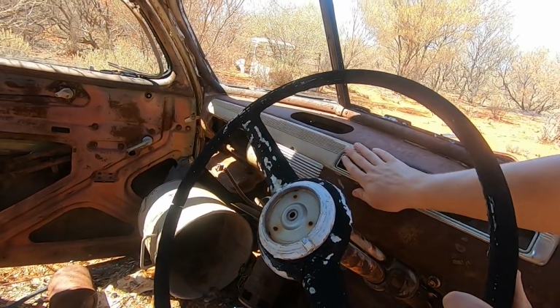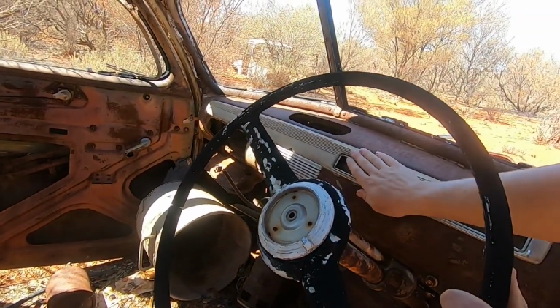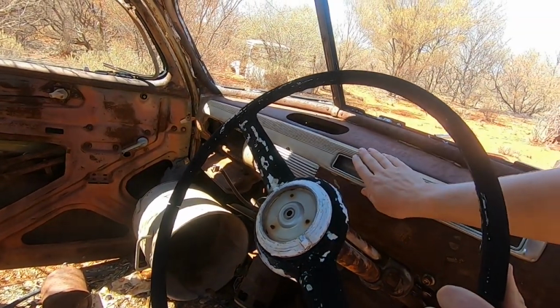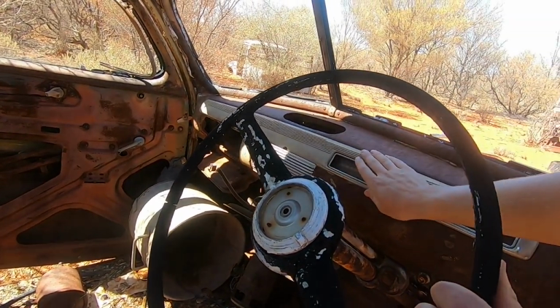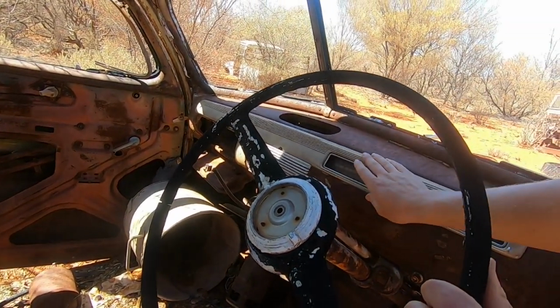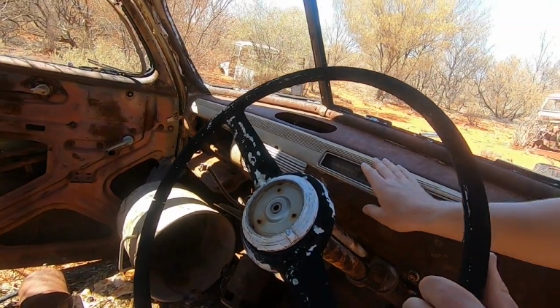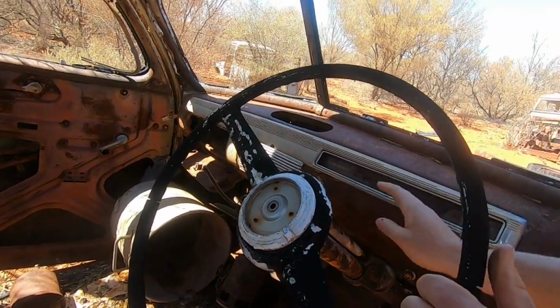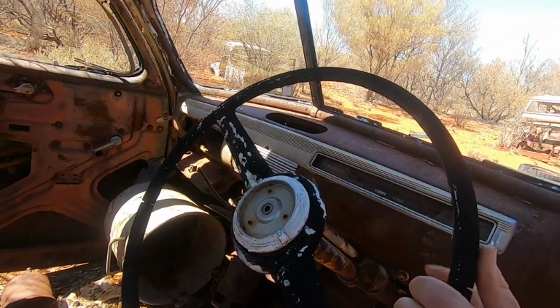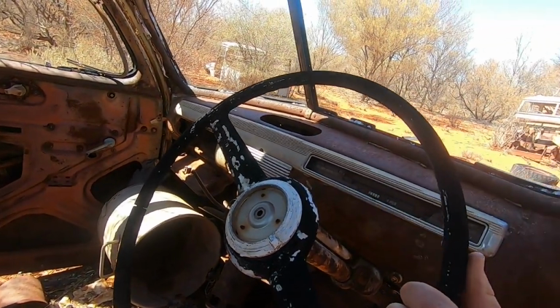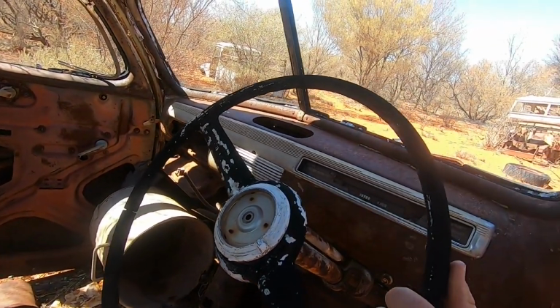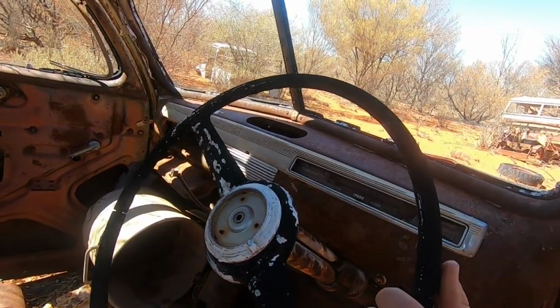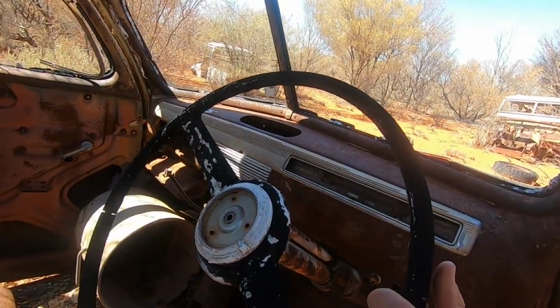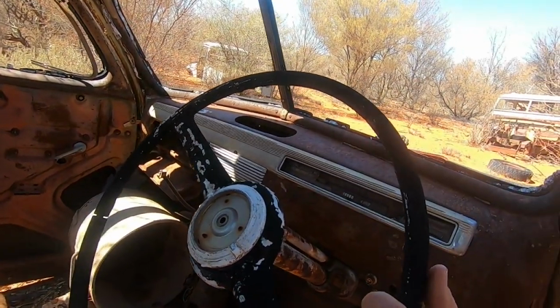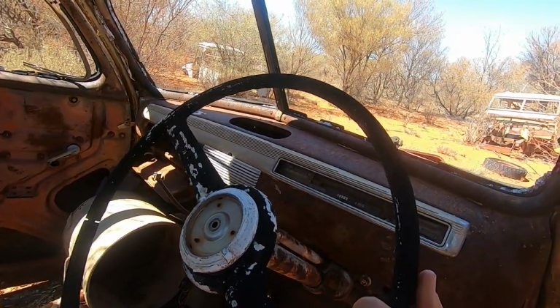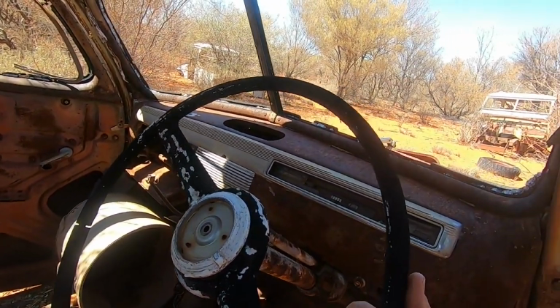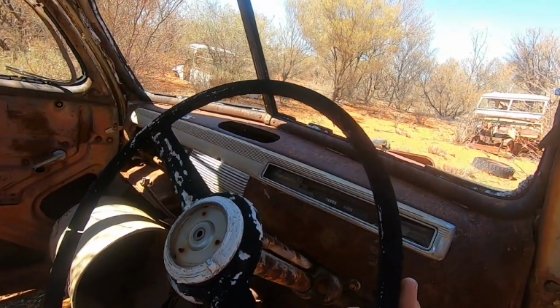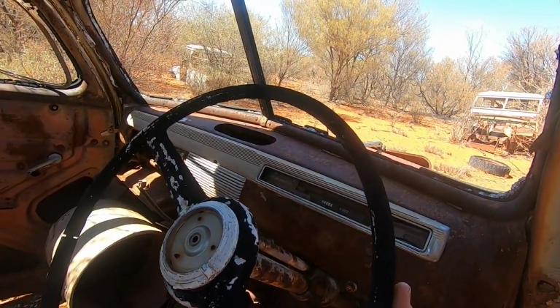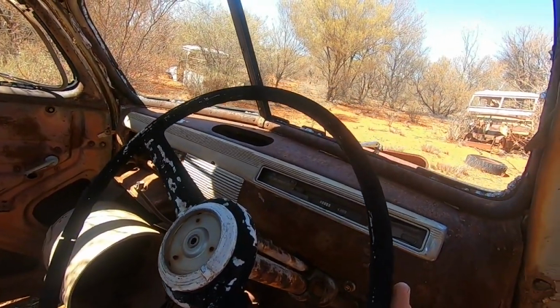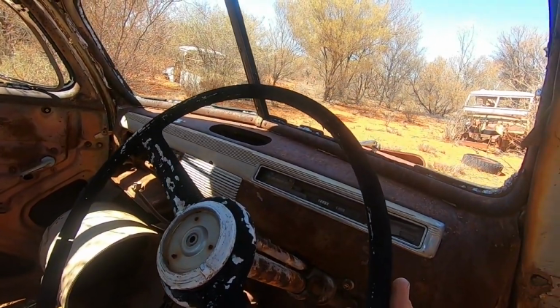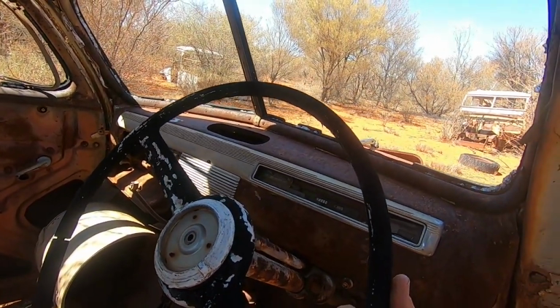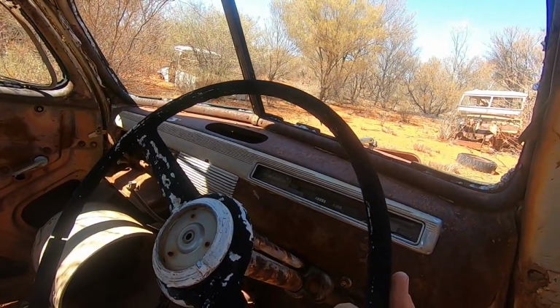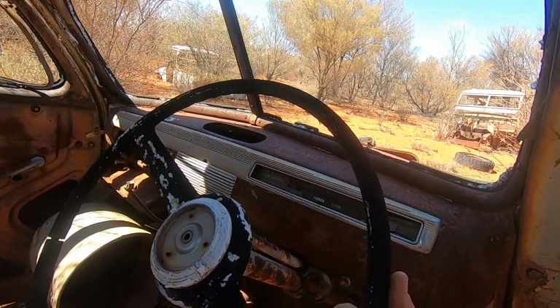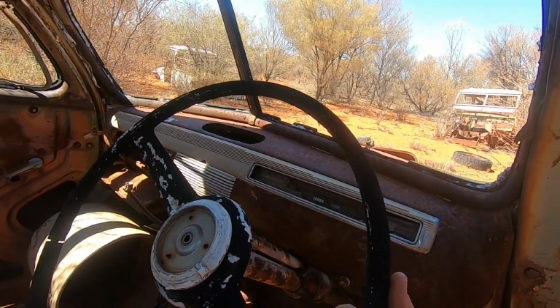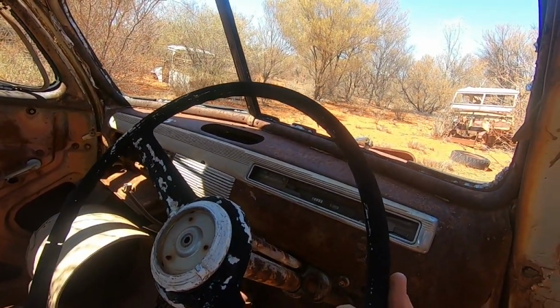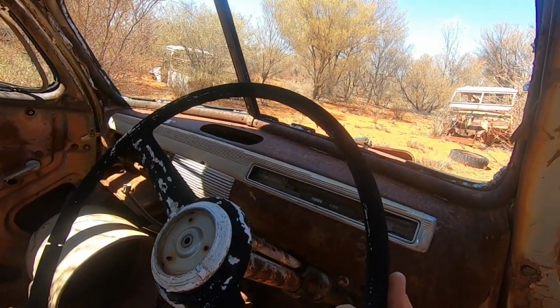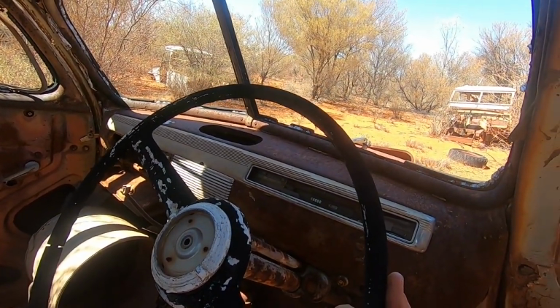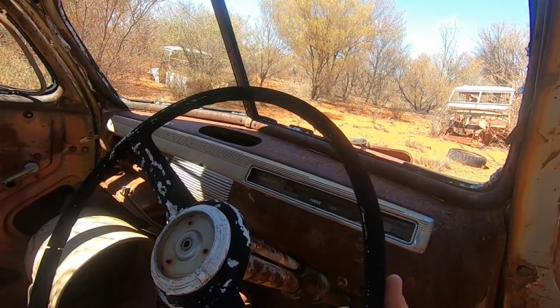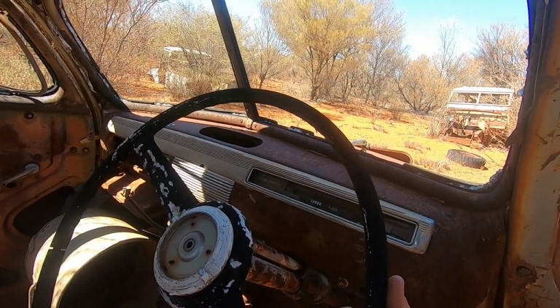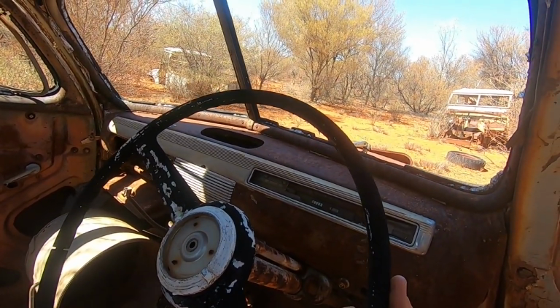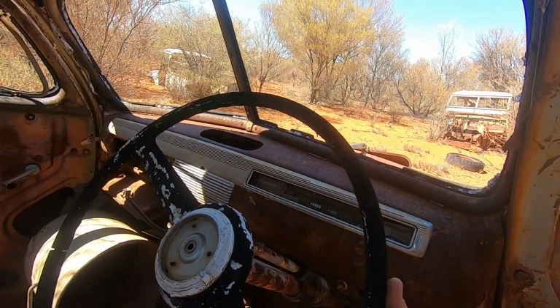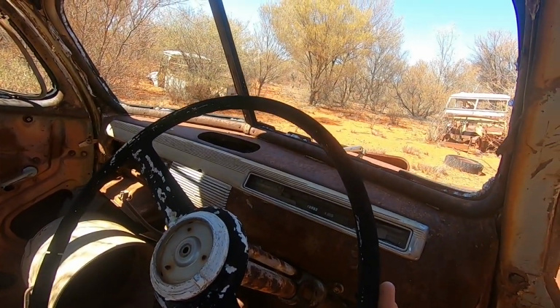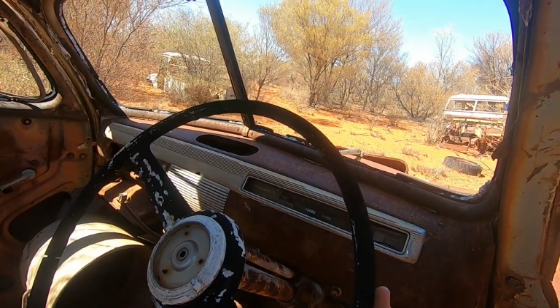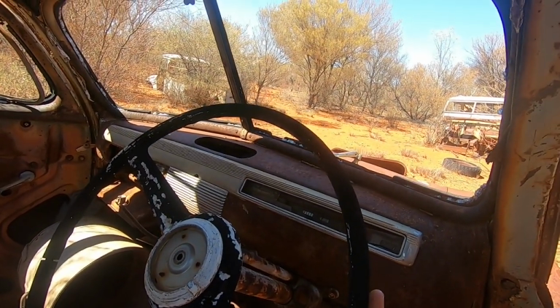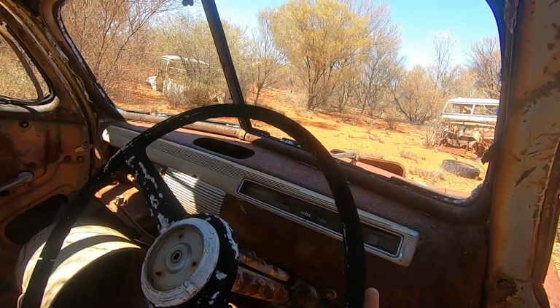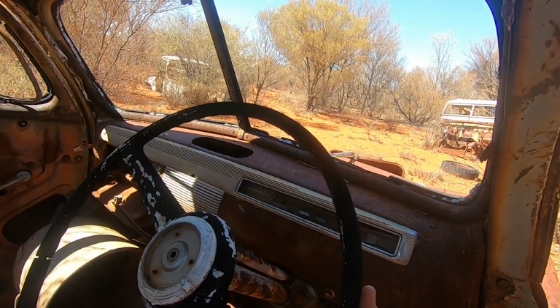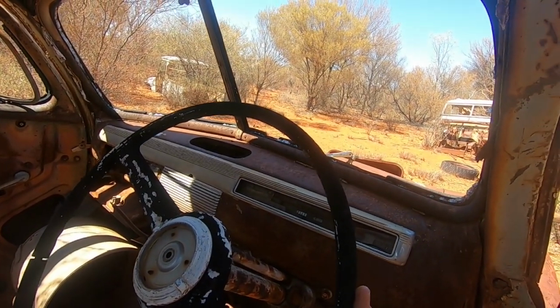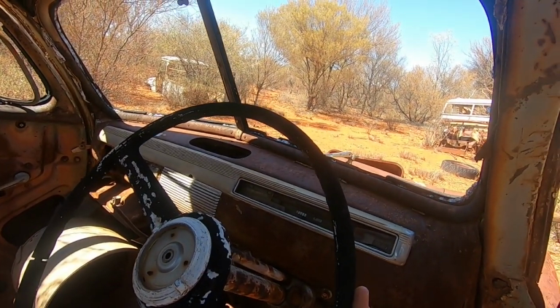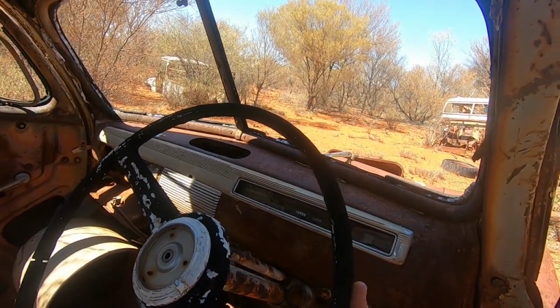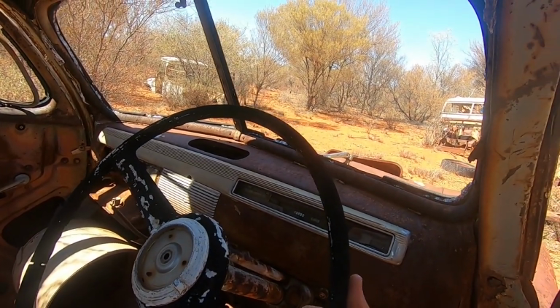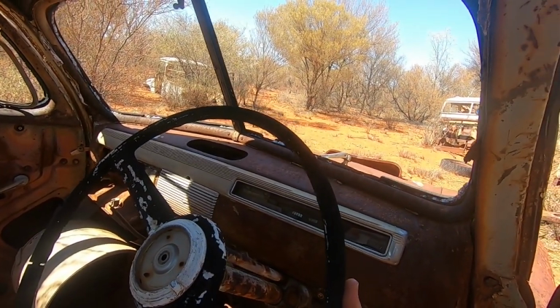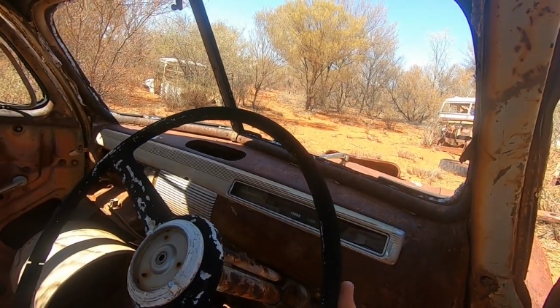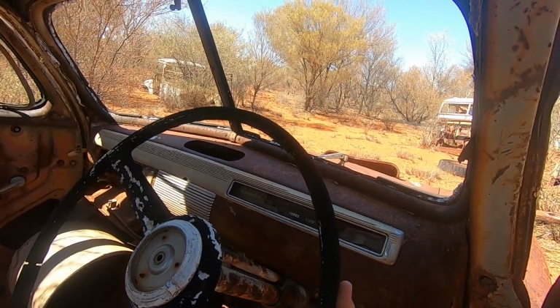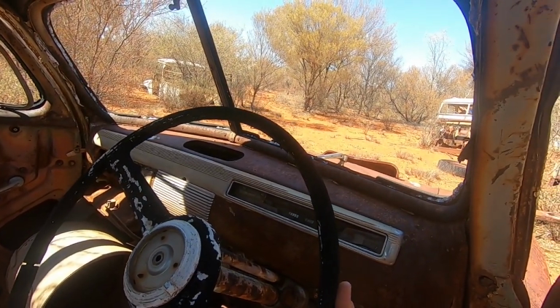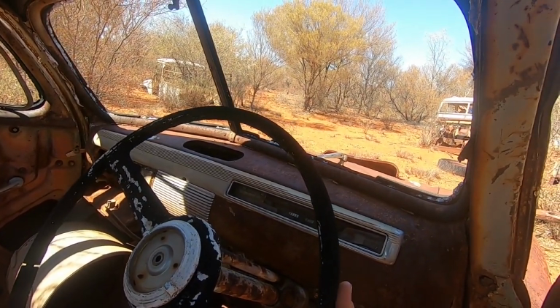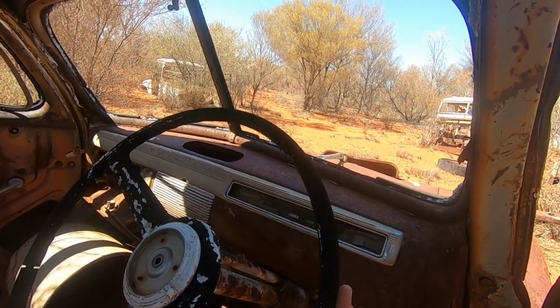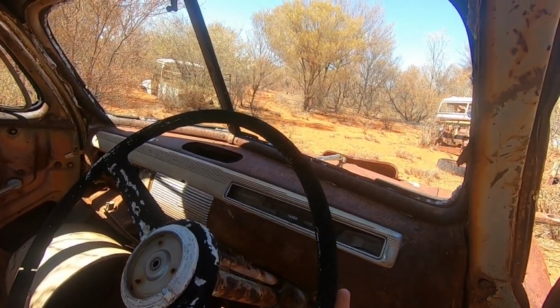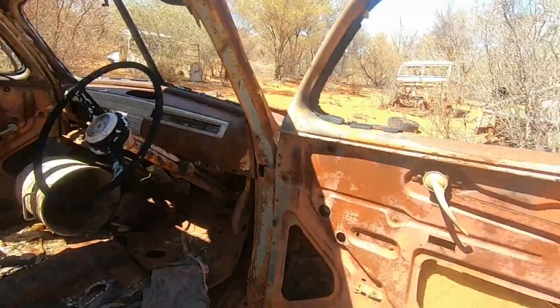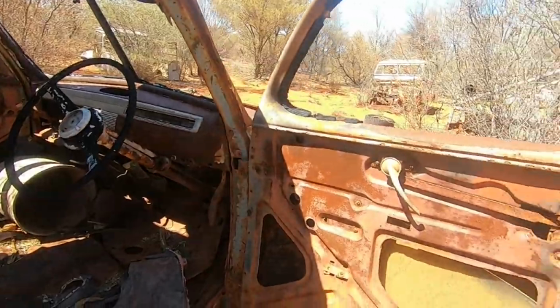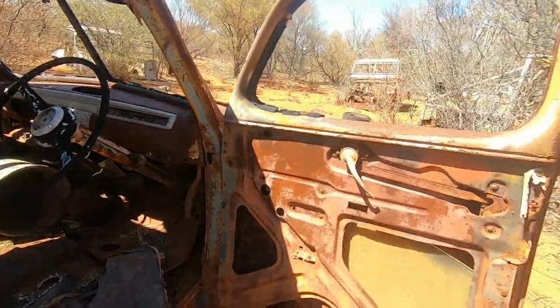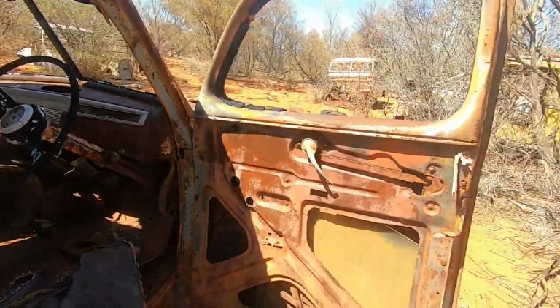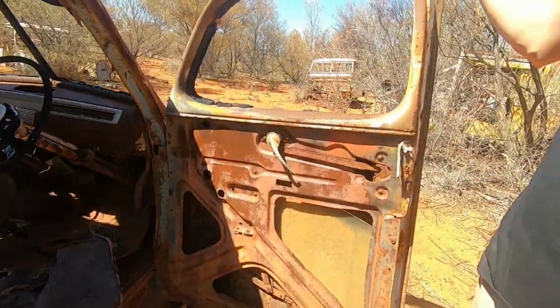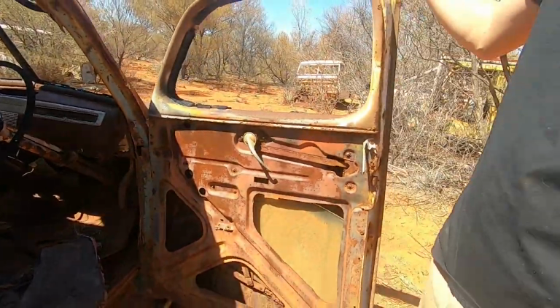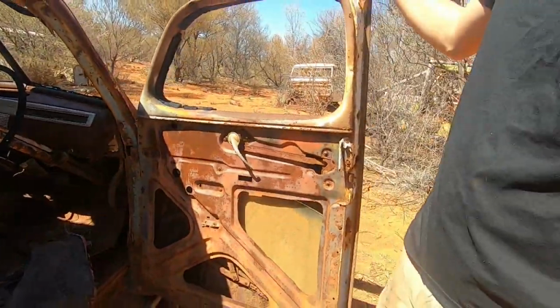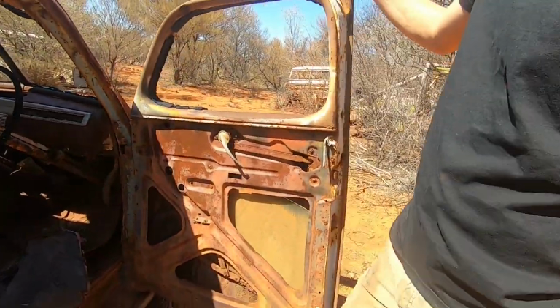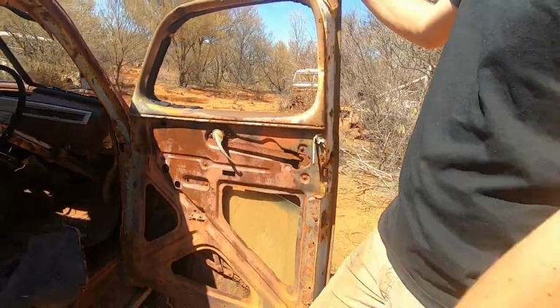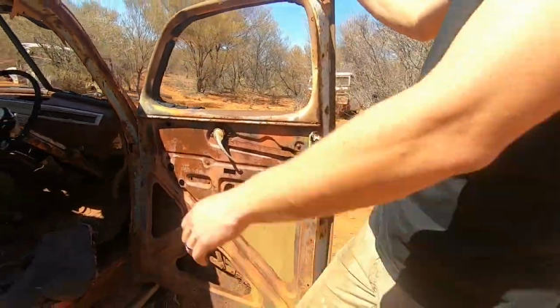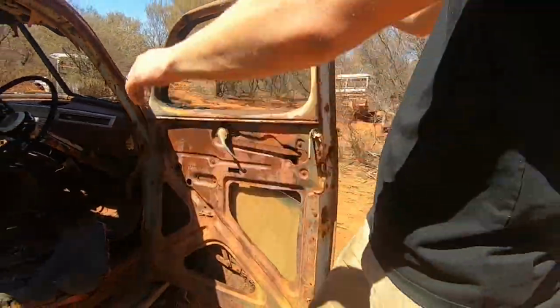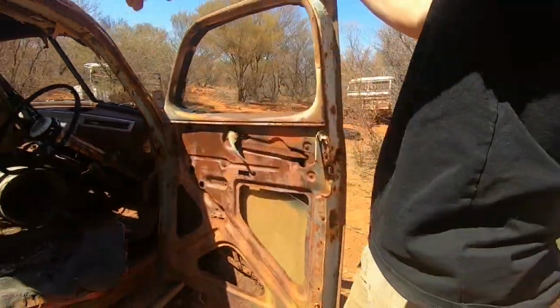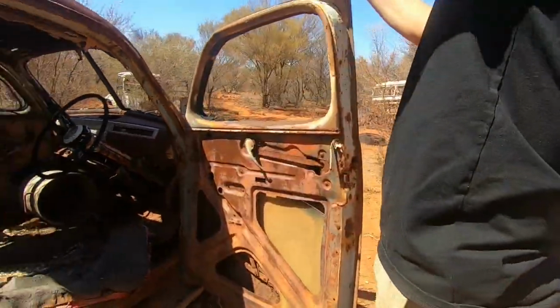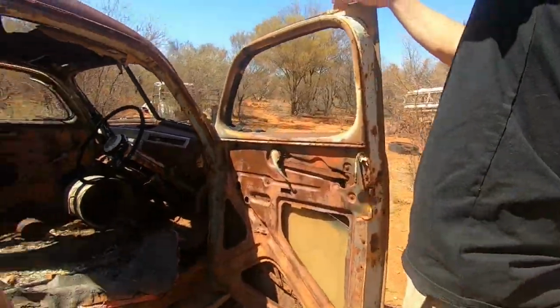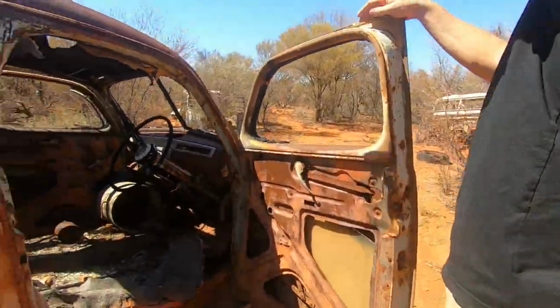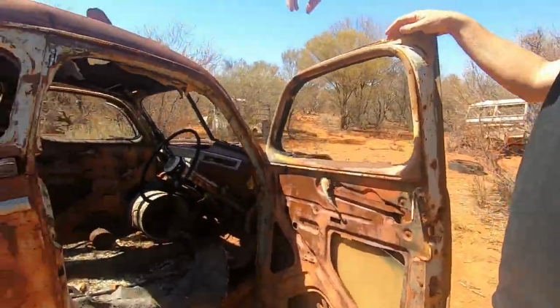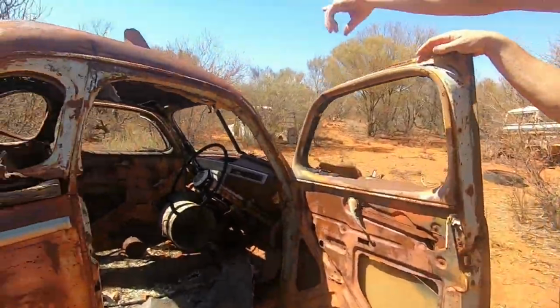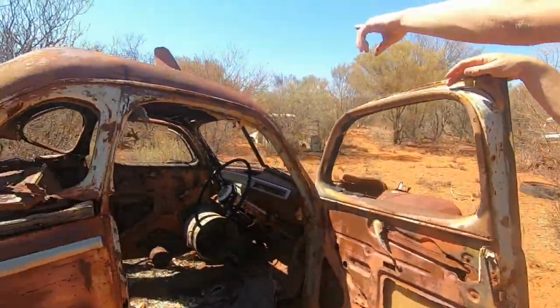The dash pieces - they're pitted but they're complete, so they'll come up with a good re-chrome. And I like how someone's opened it up like a tin can.